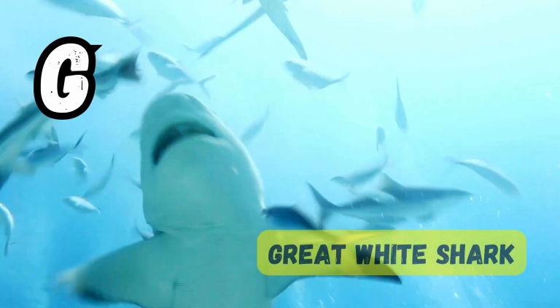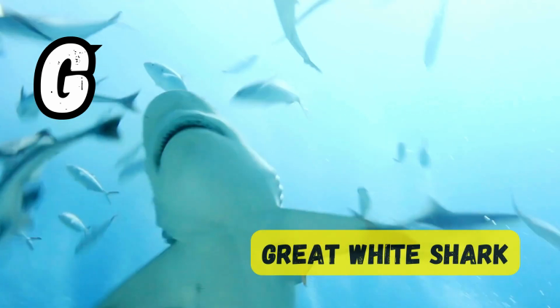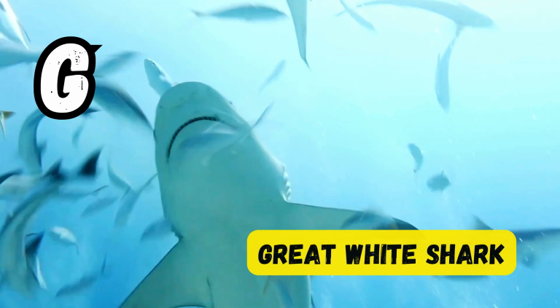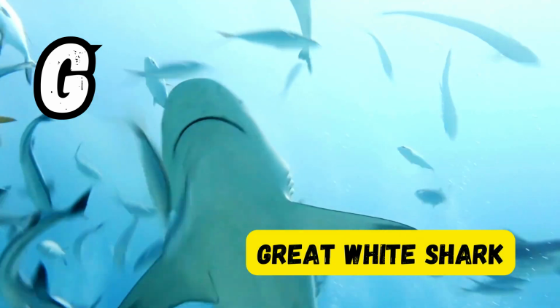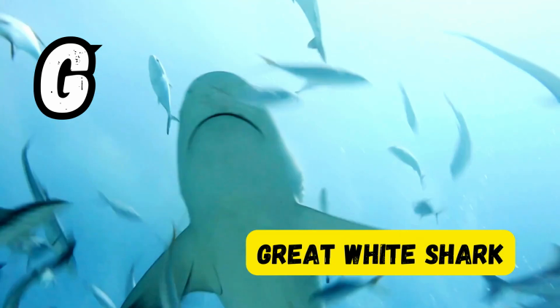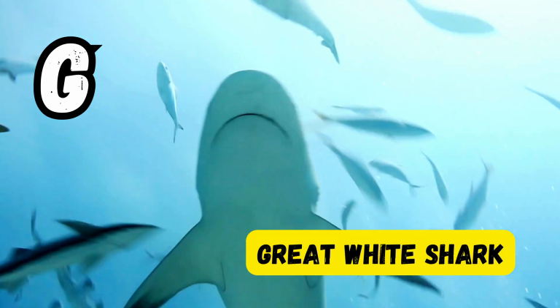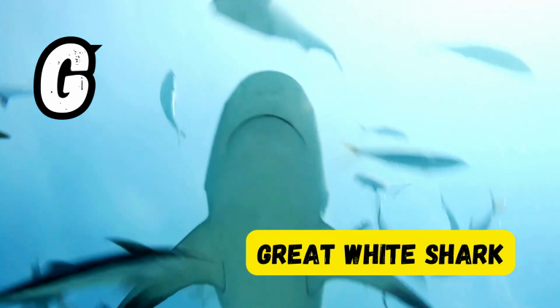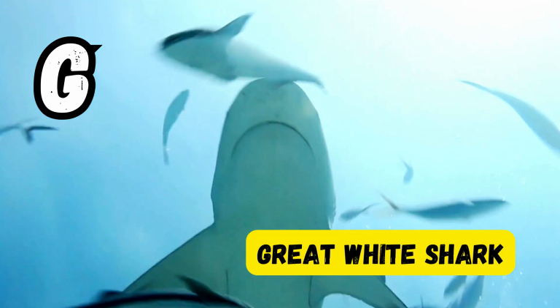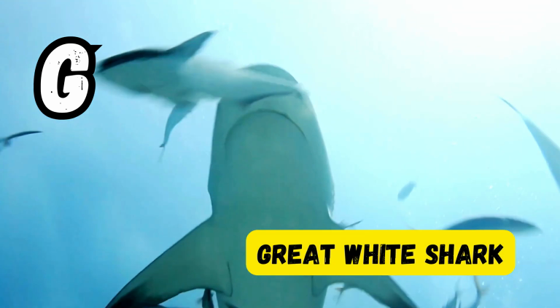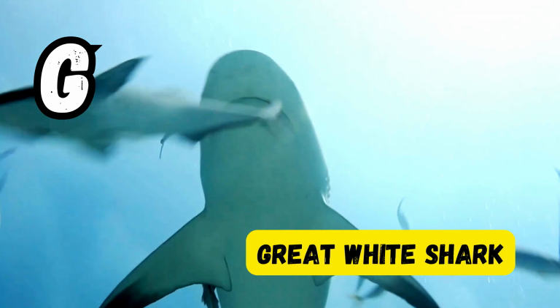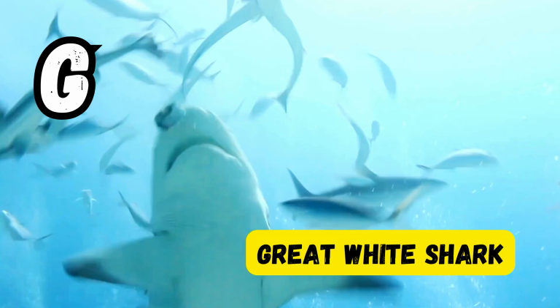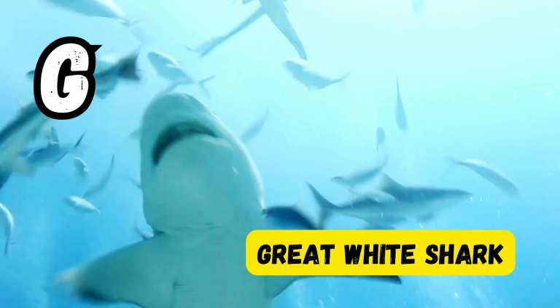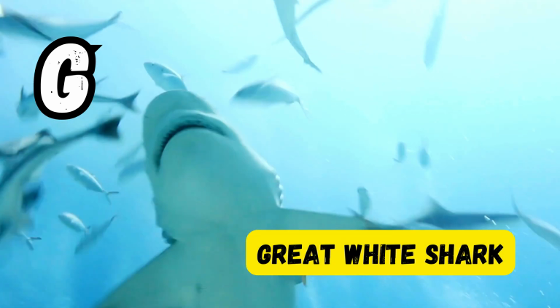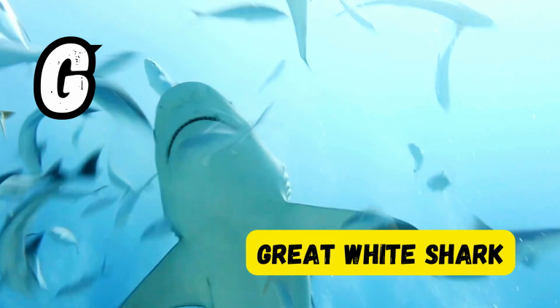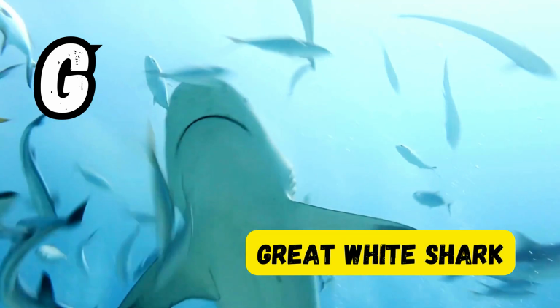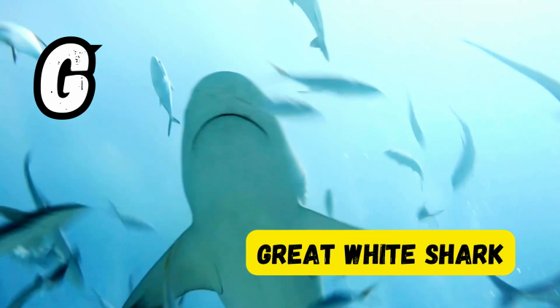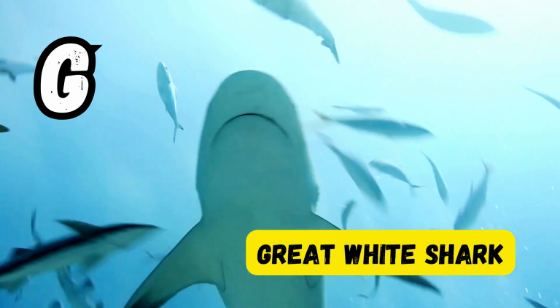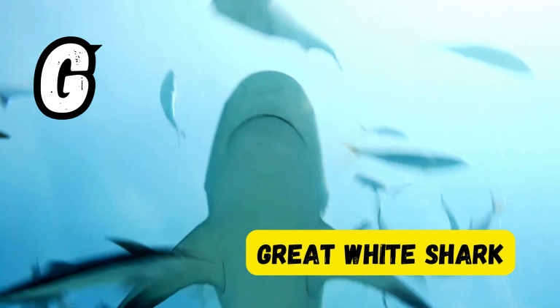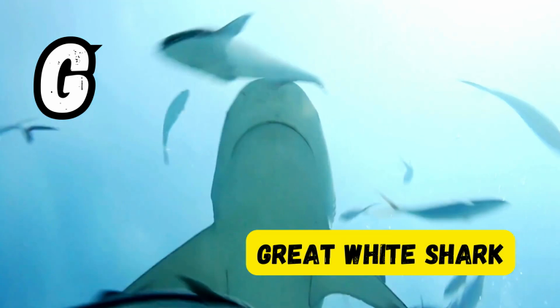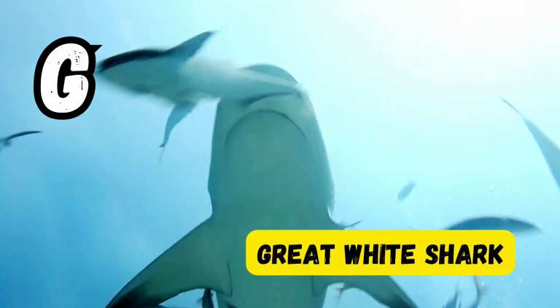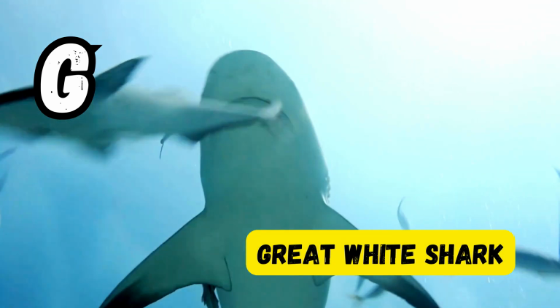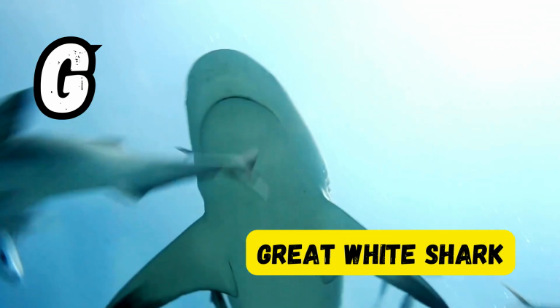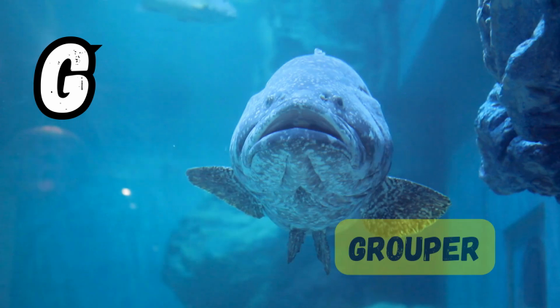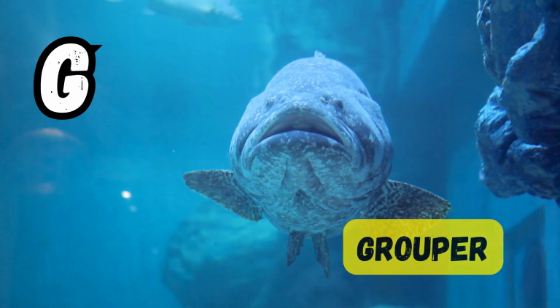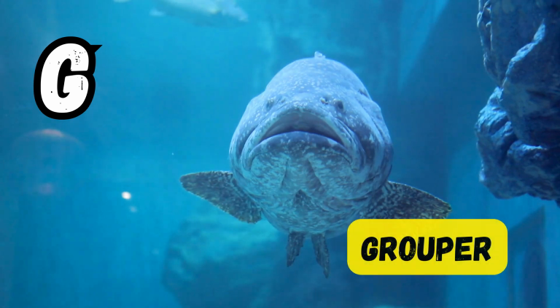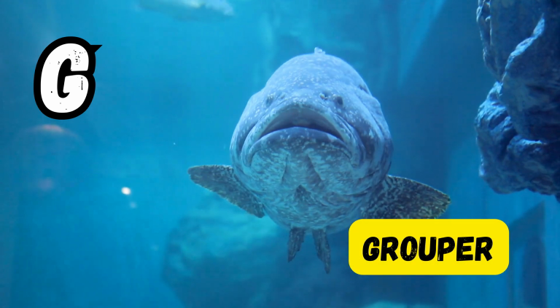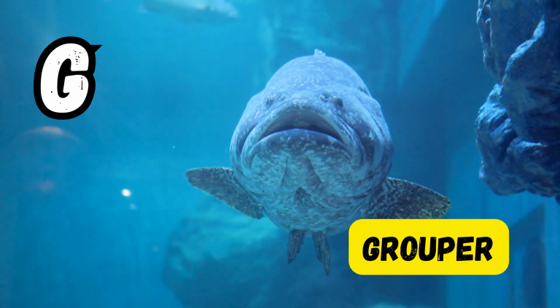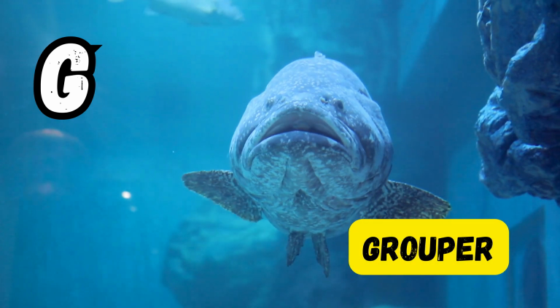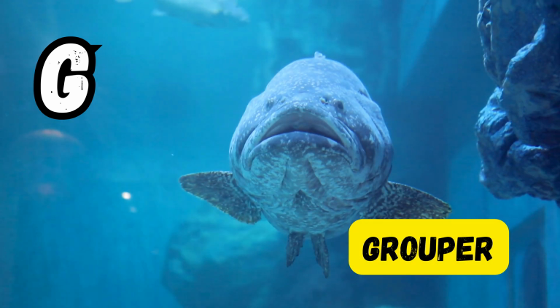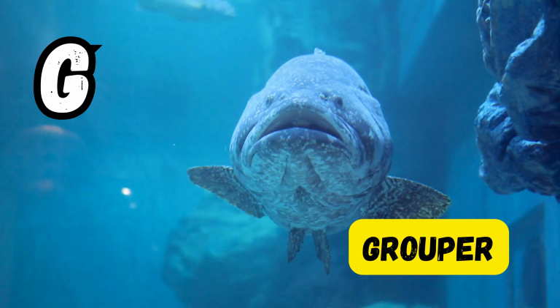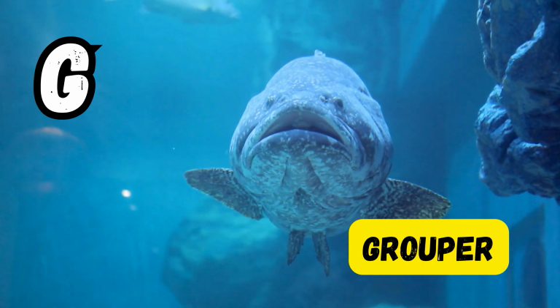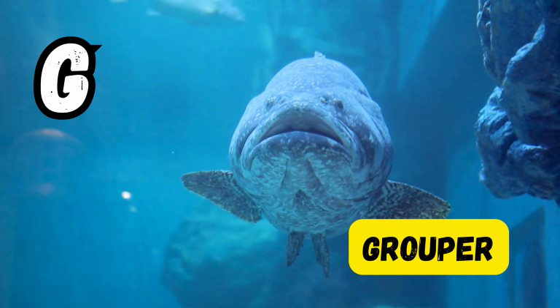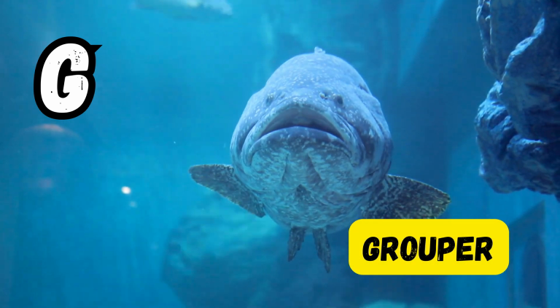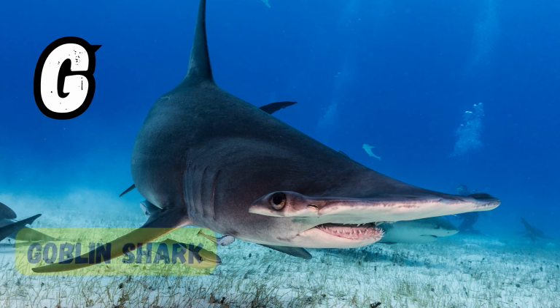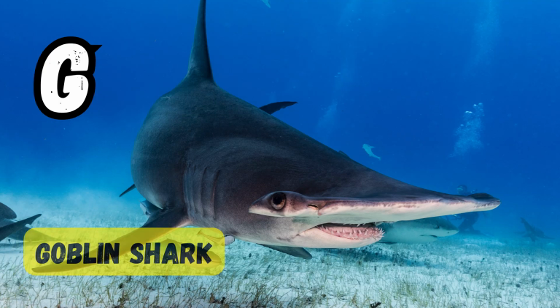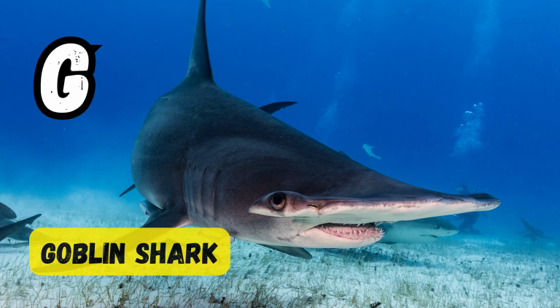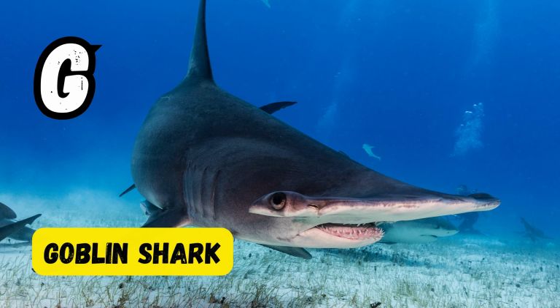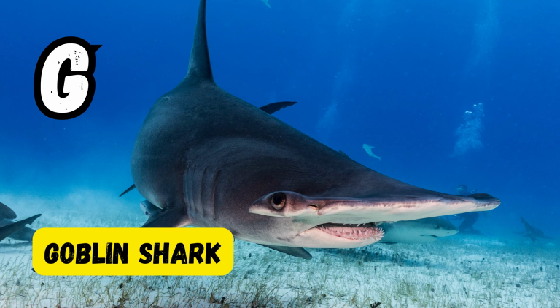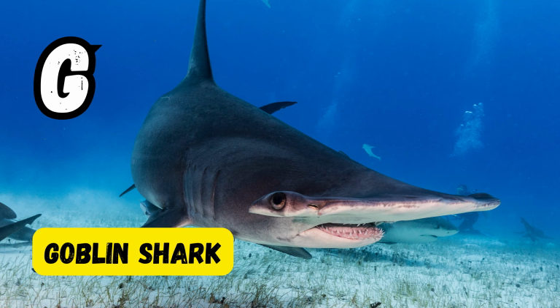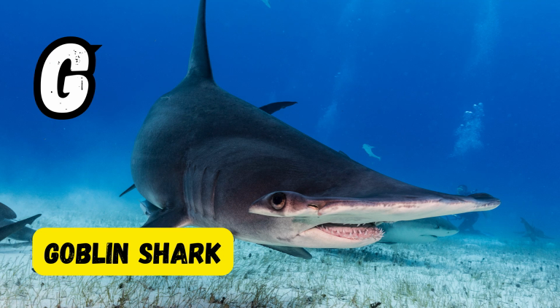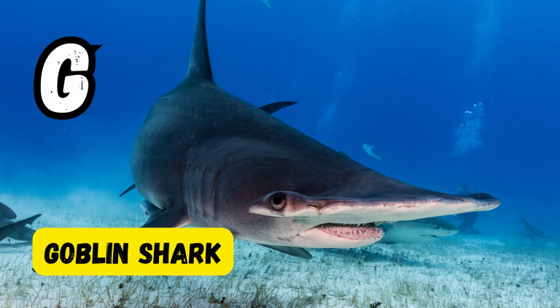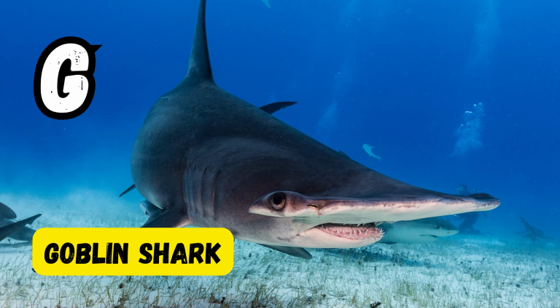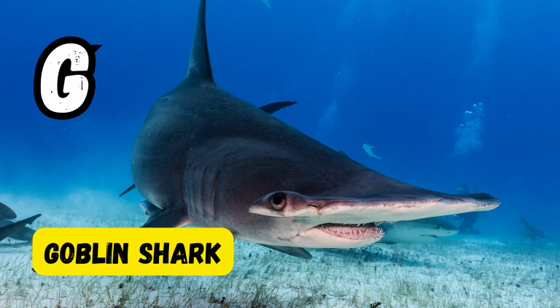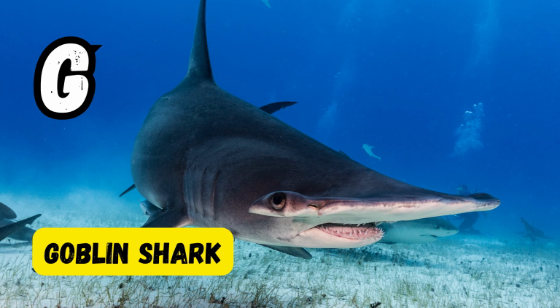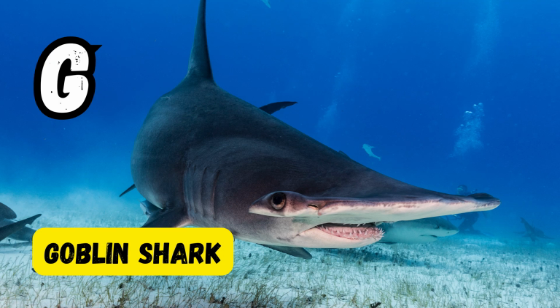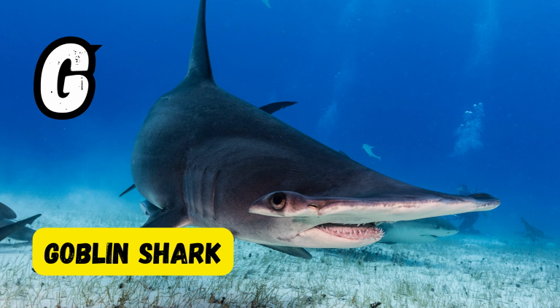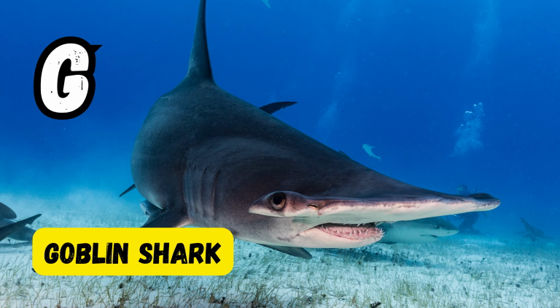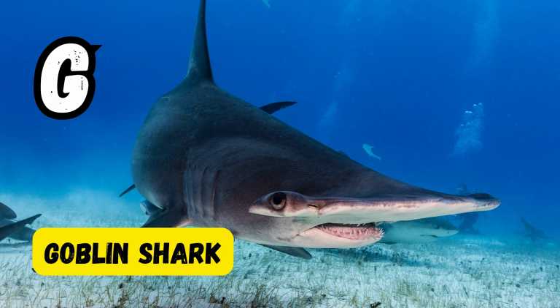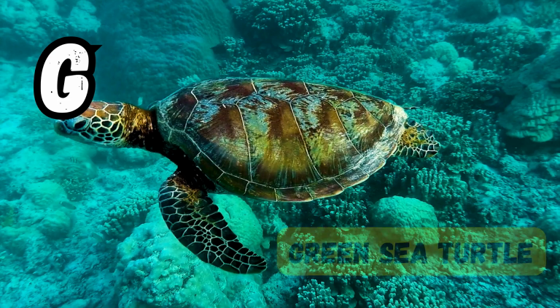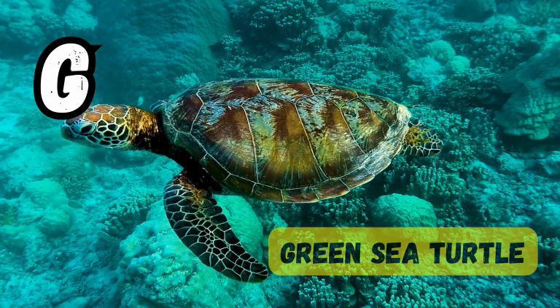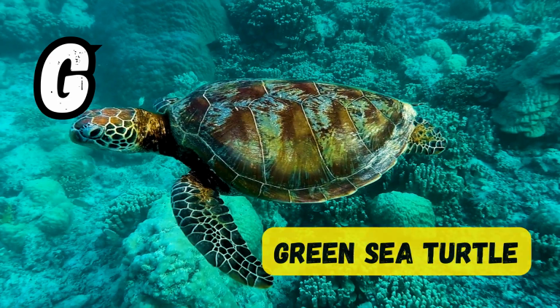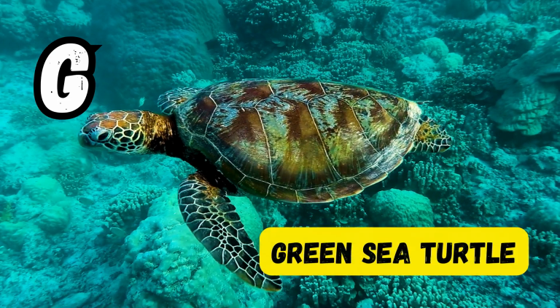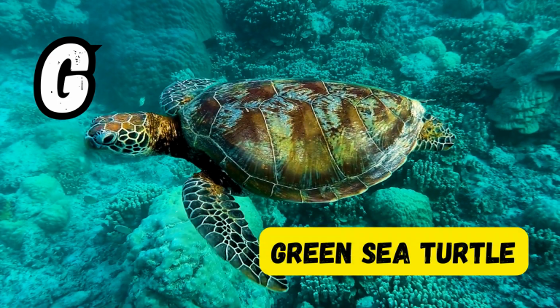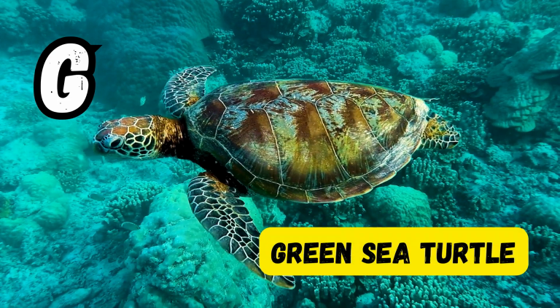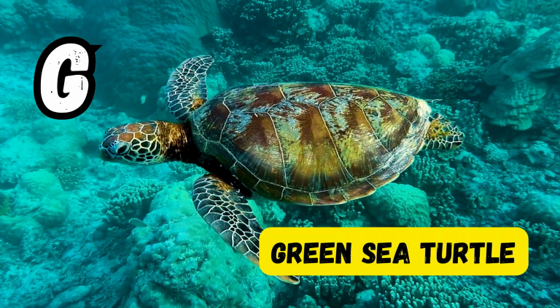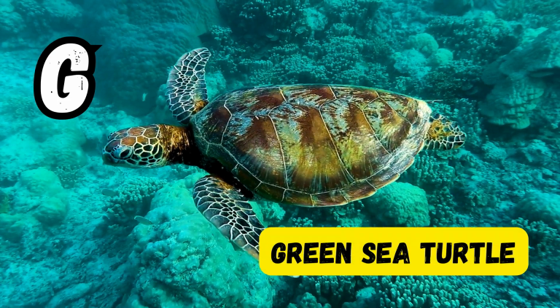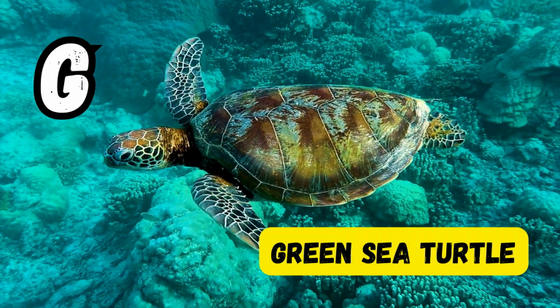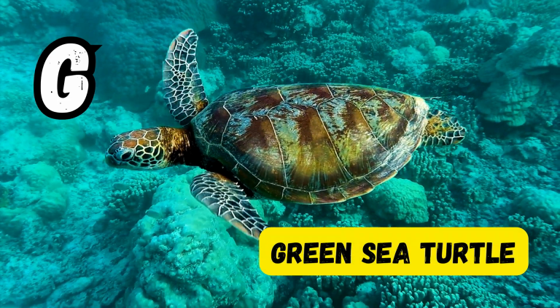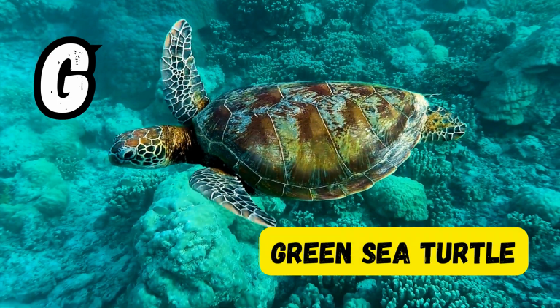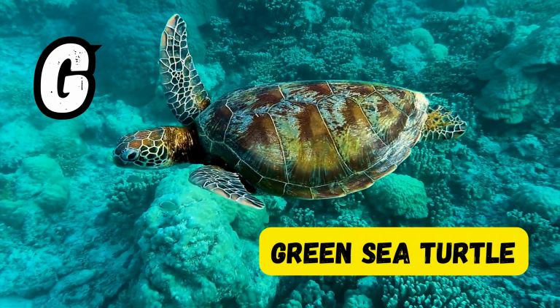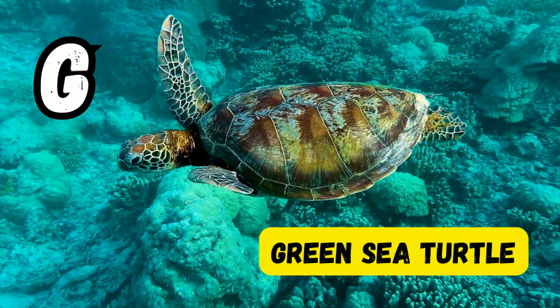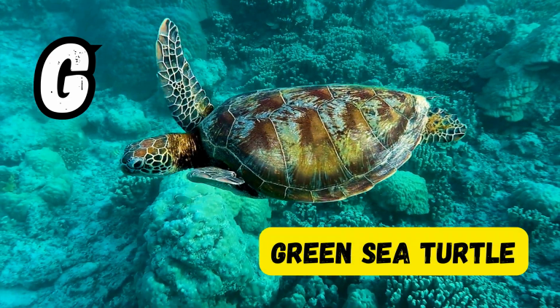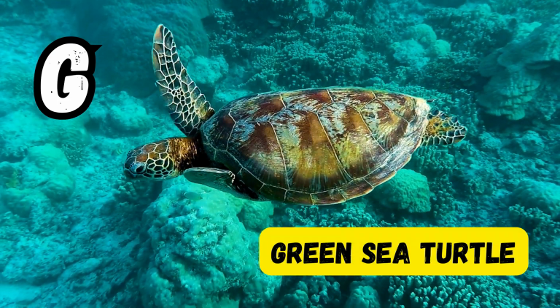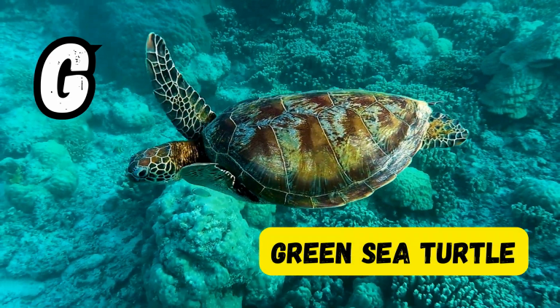G is for great white shark. G is for grouper. G is for goblin shark. G is for green sea turtle.